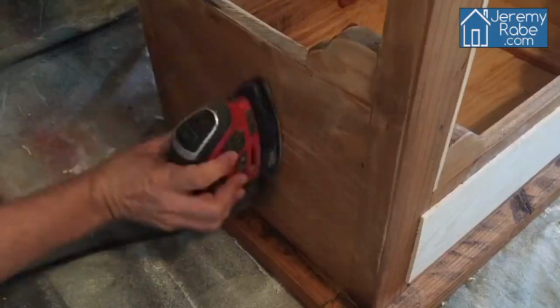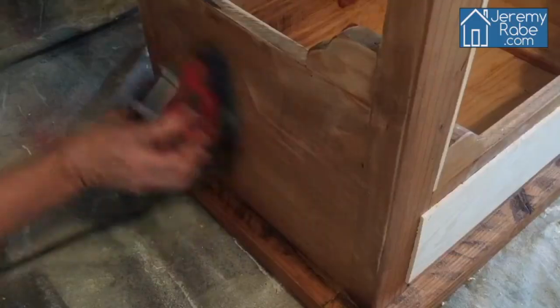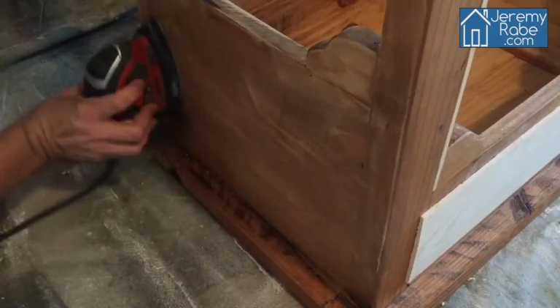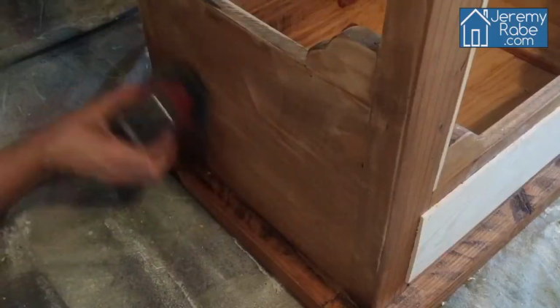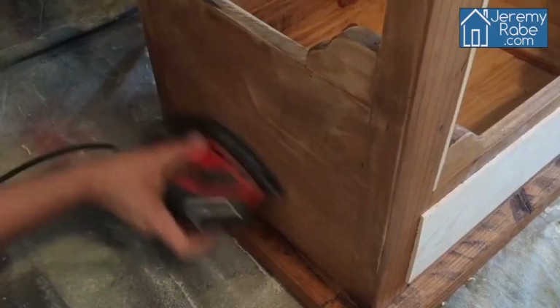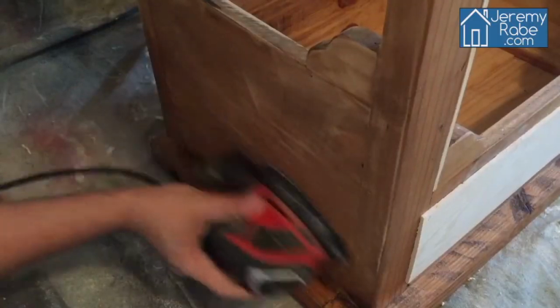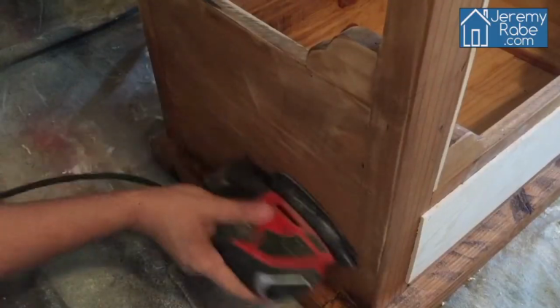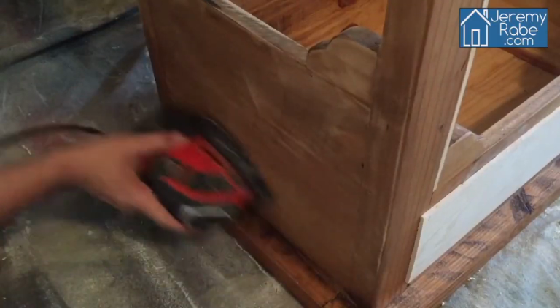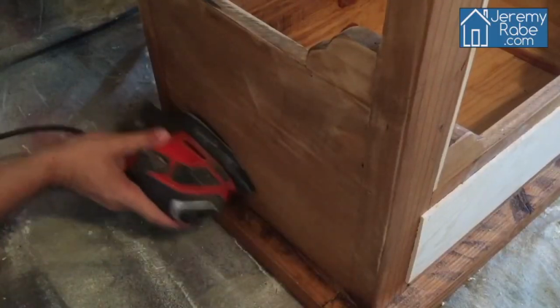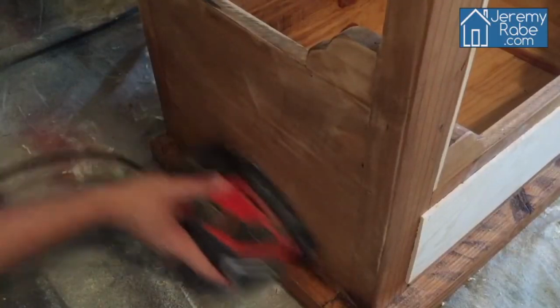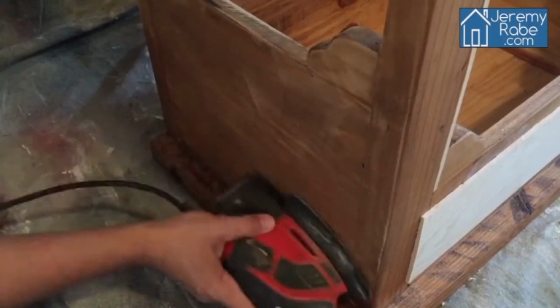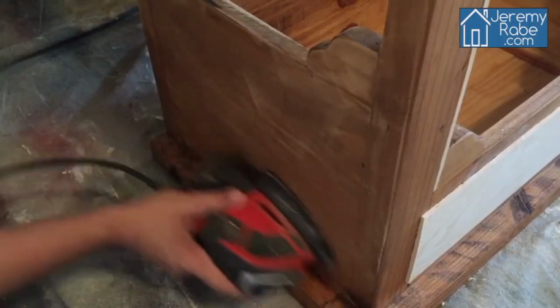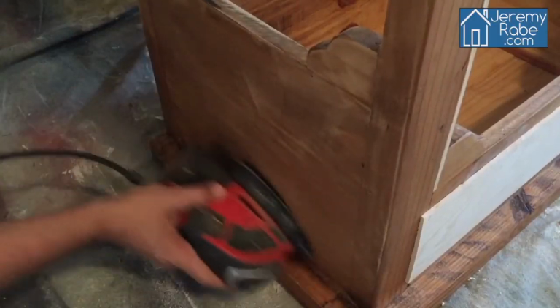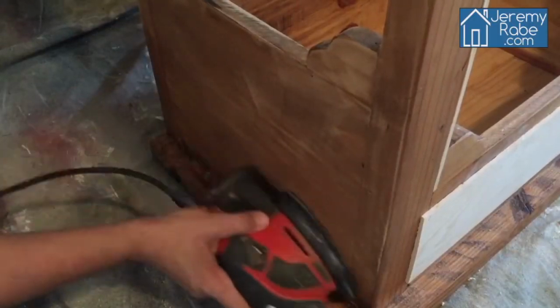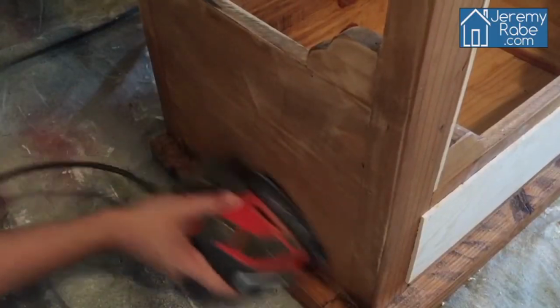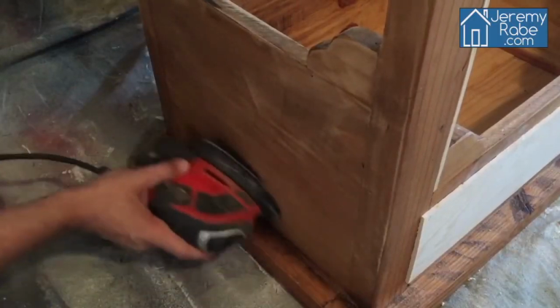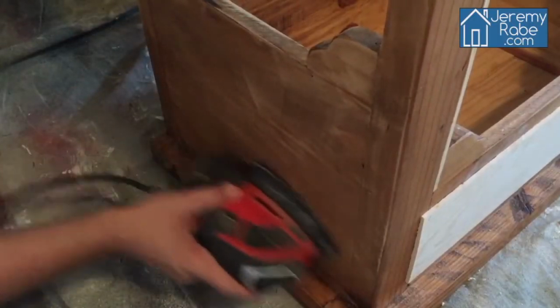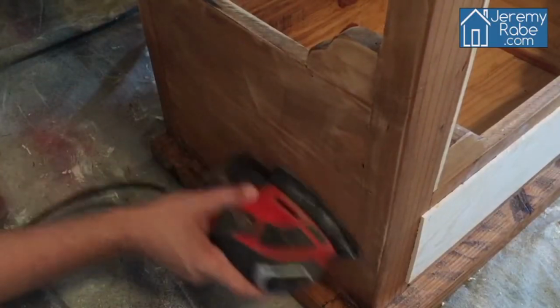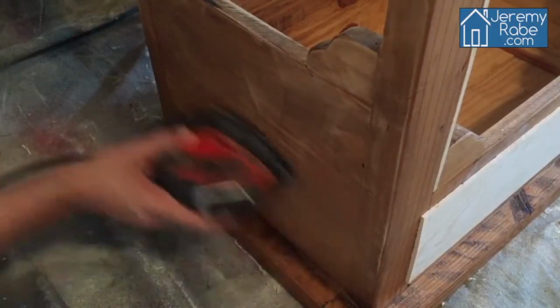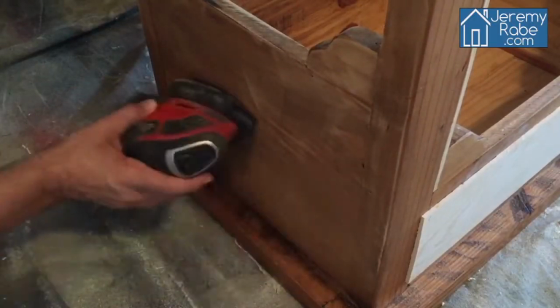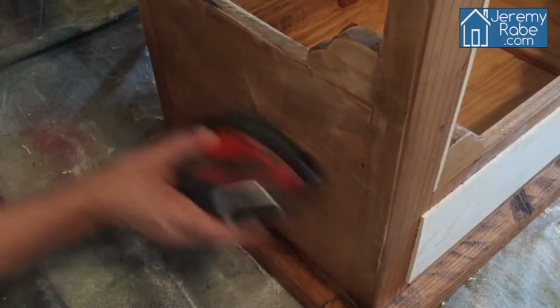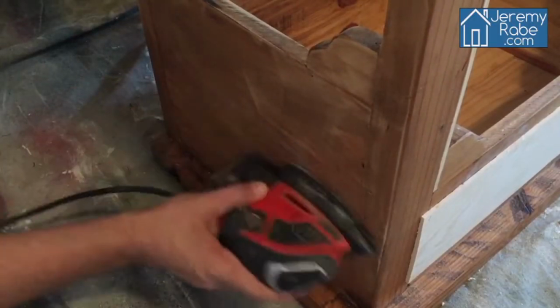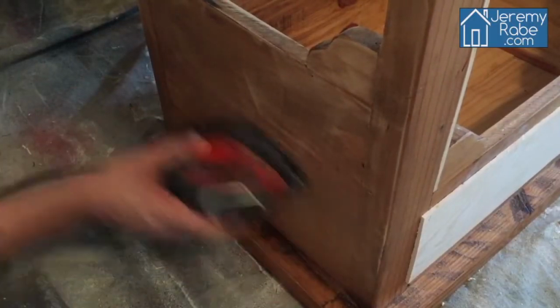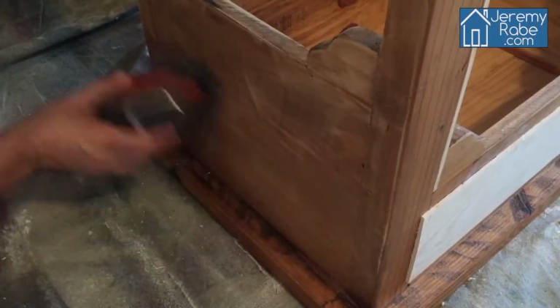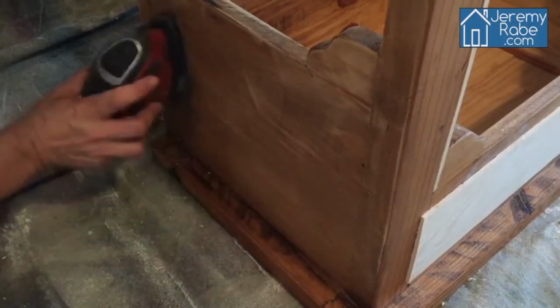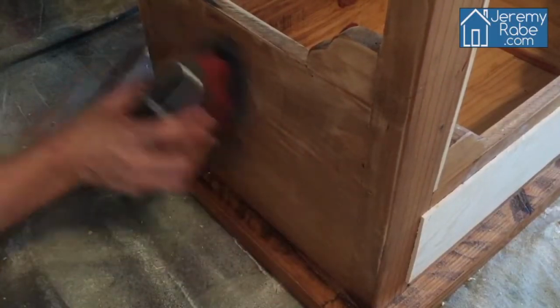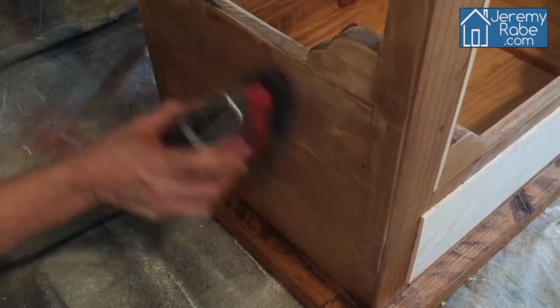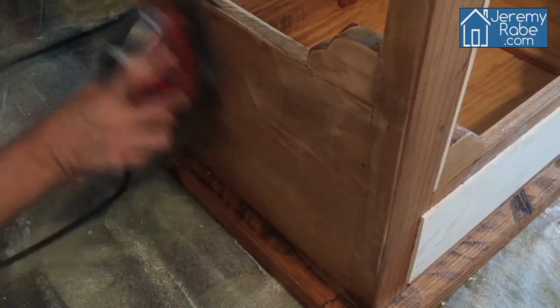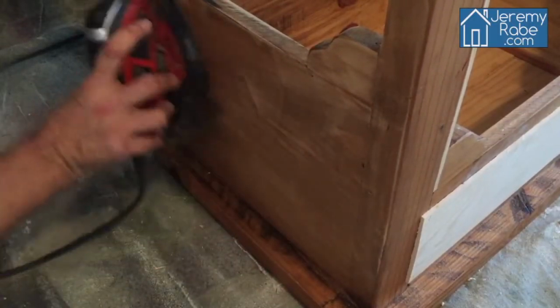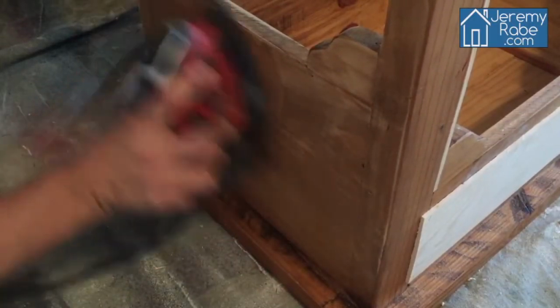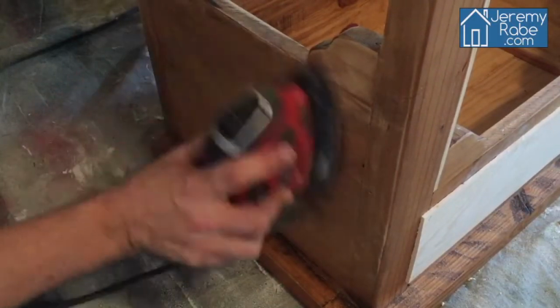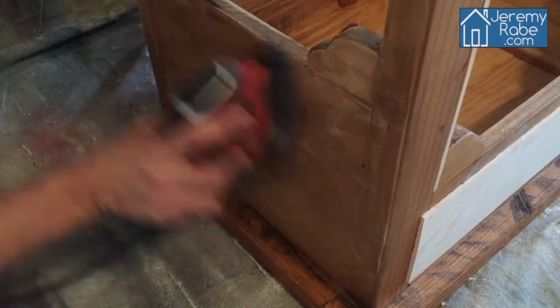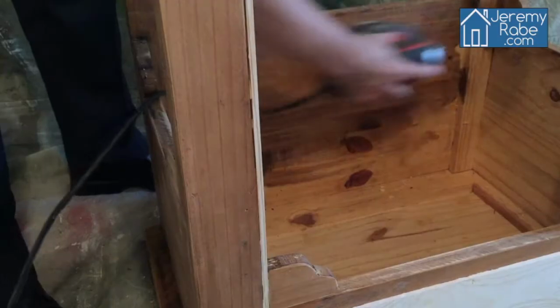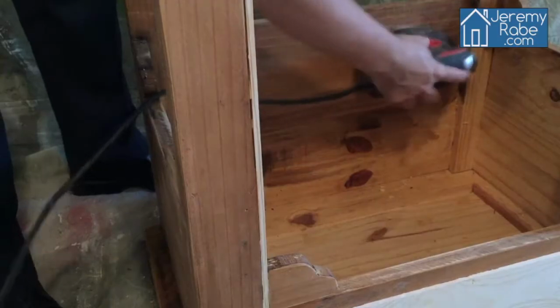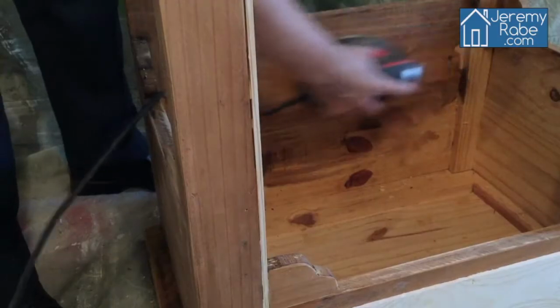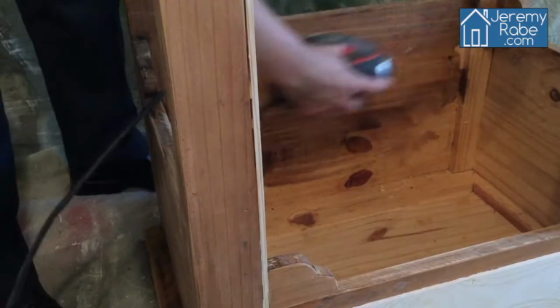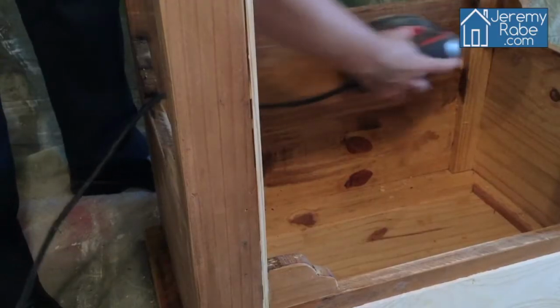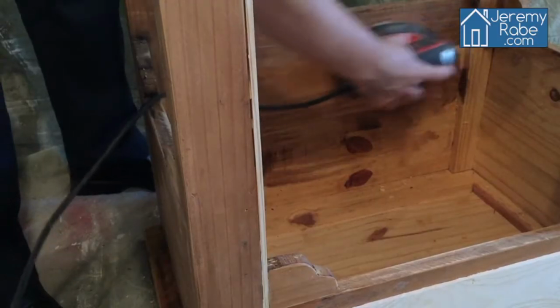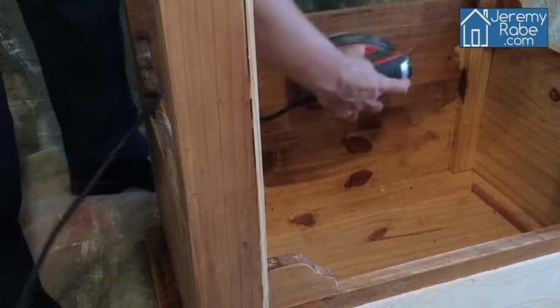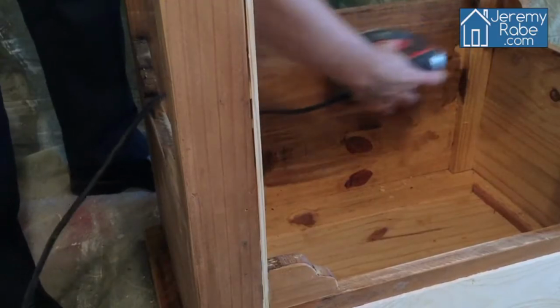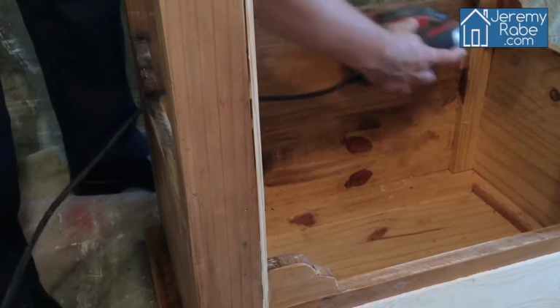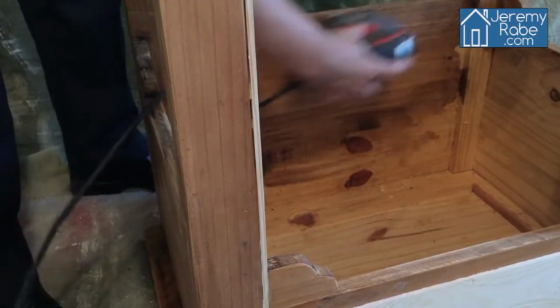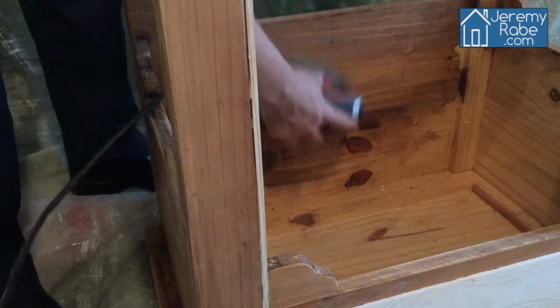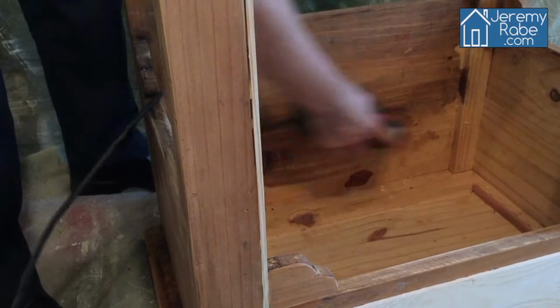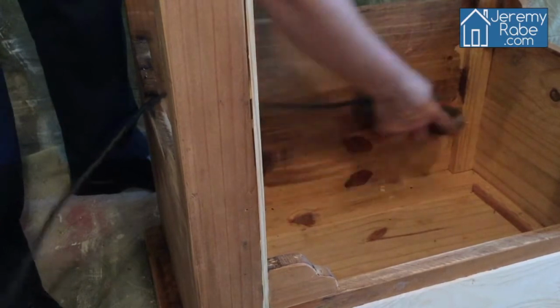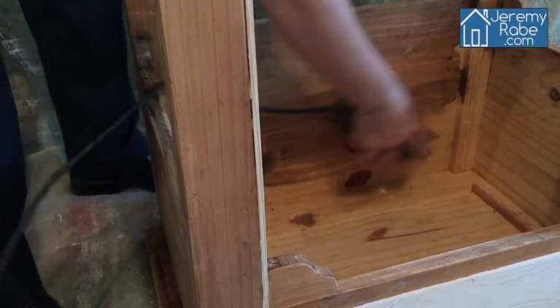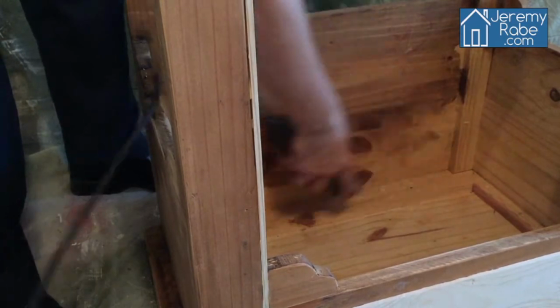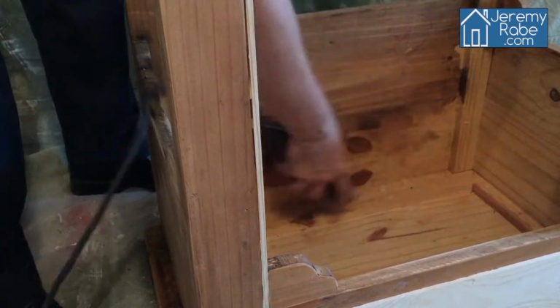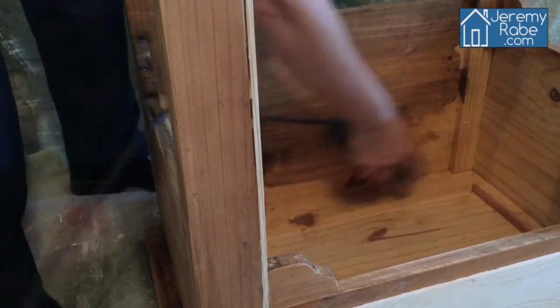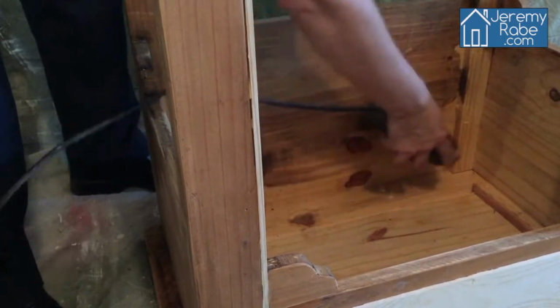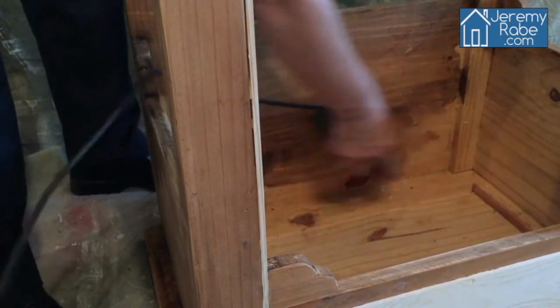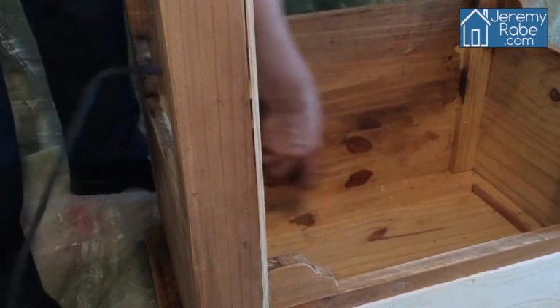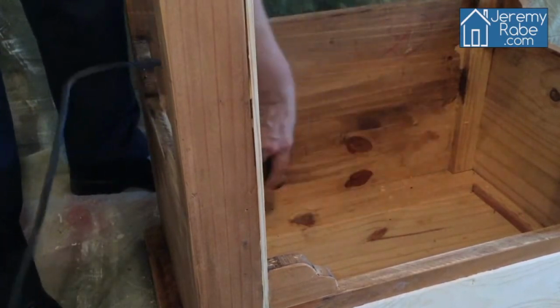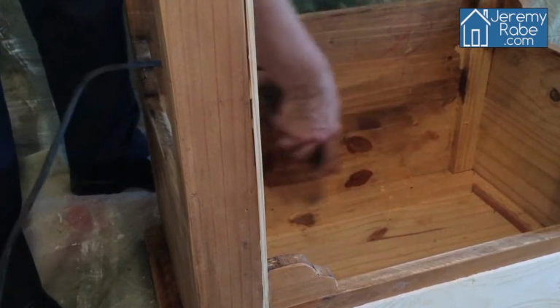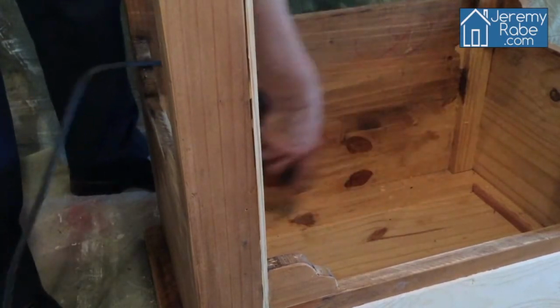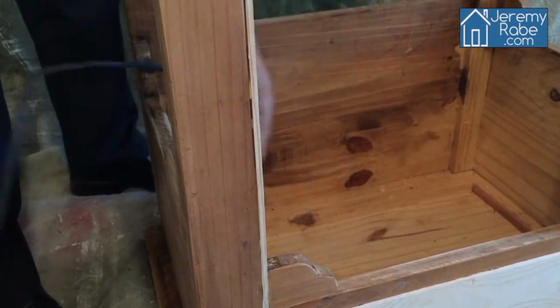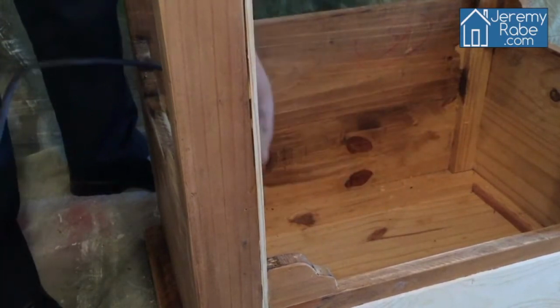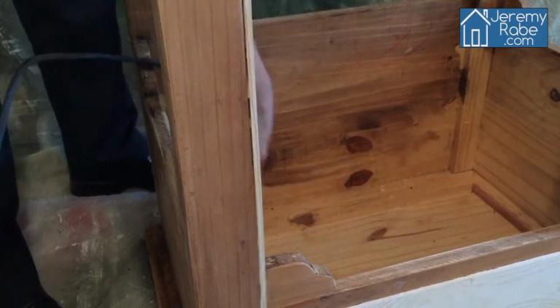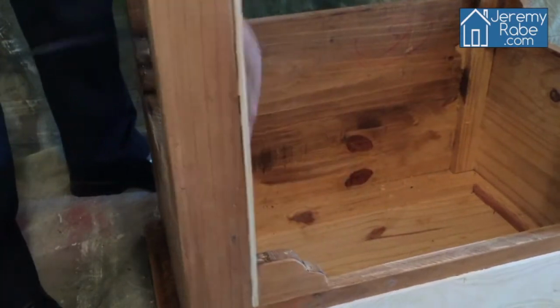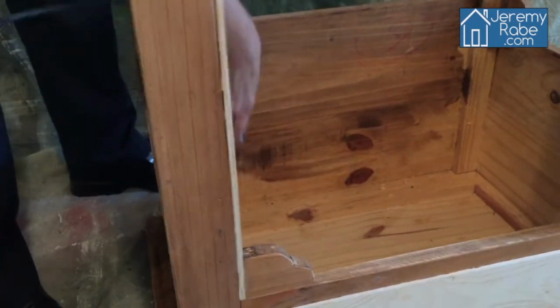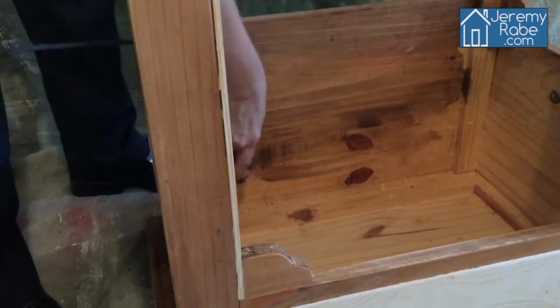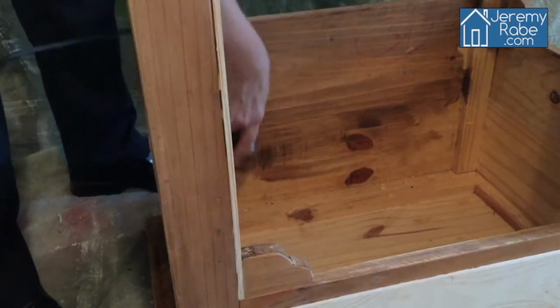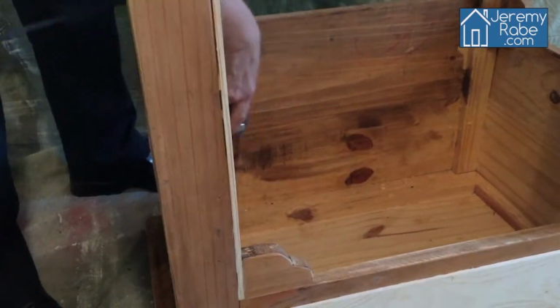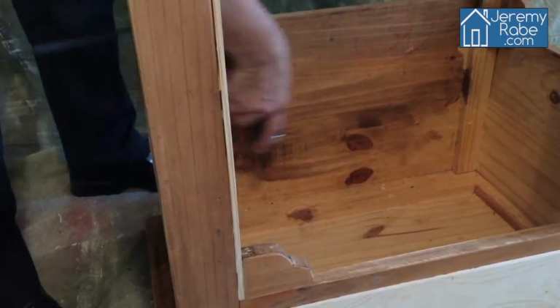It's time to sand the entire nightstand, and don't forget about the inside too. You don't want your puppy getting splinters.